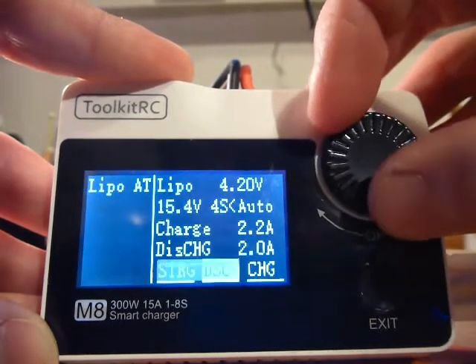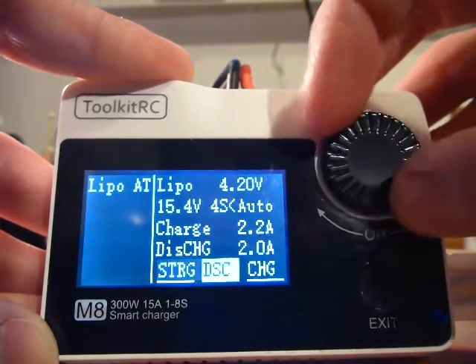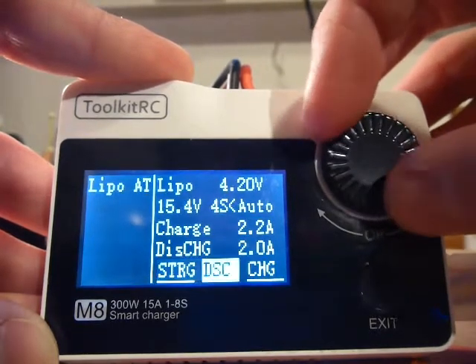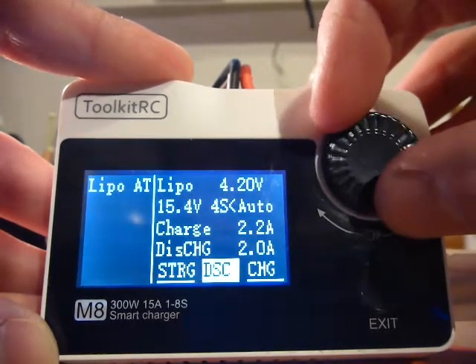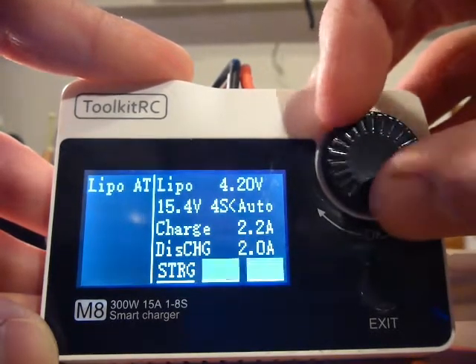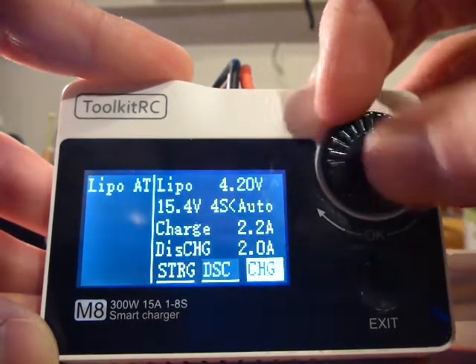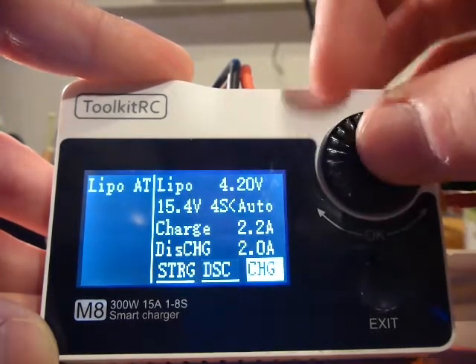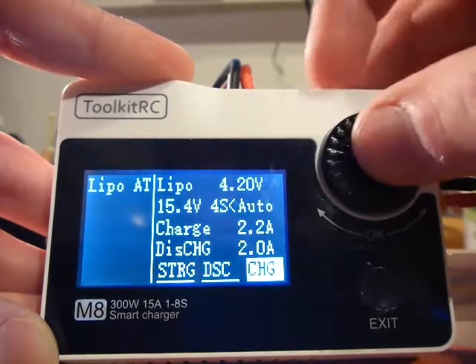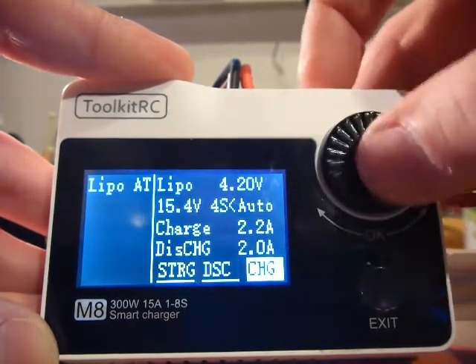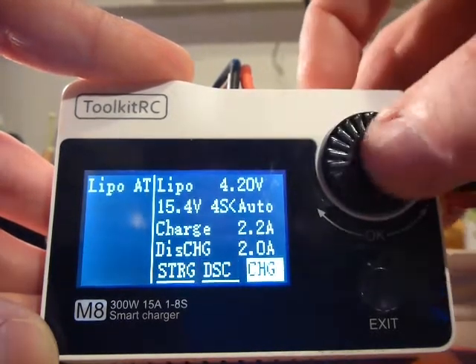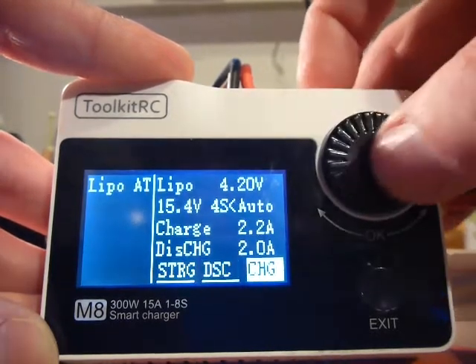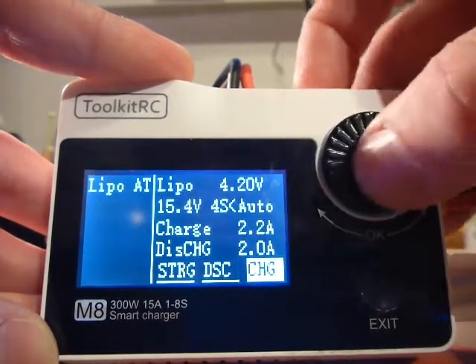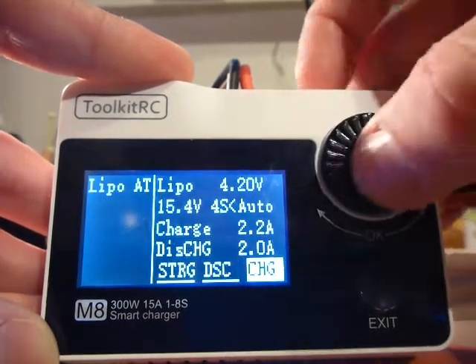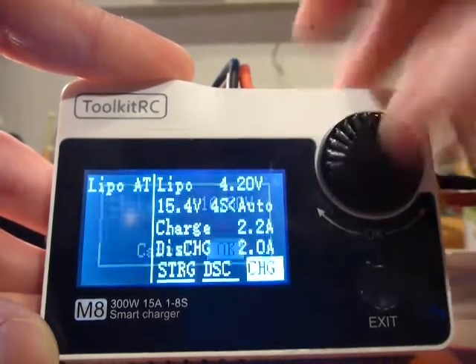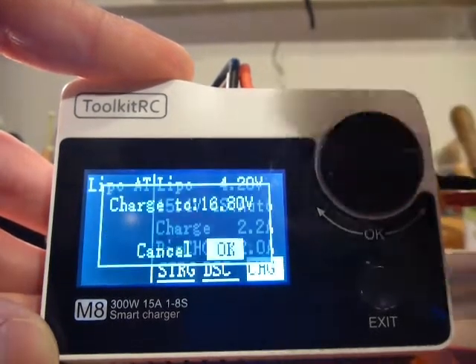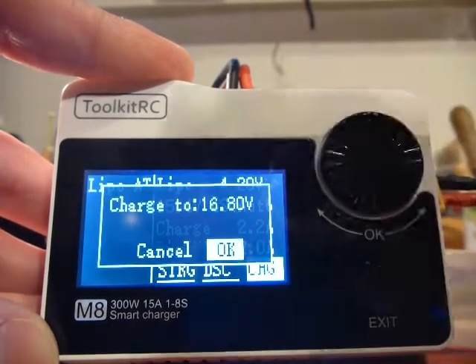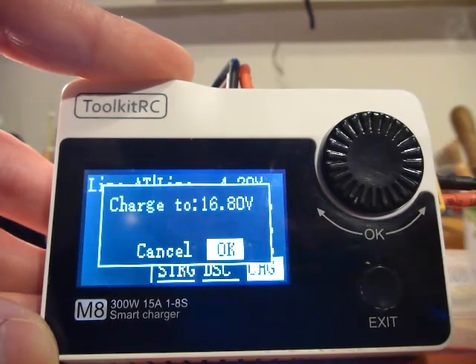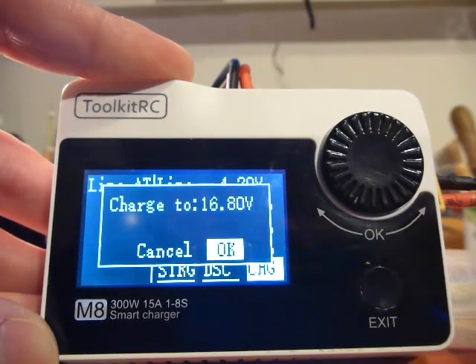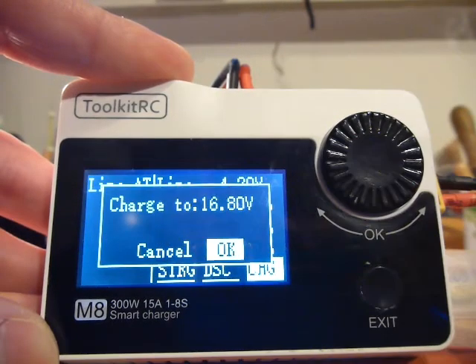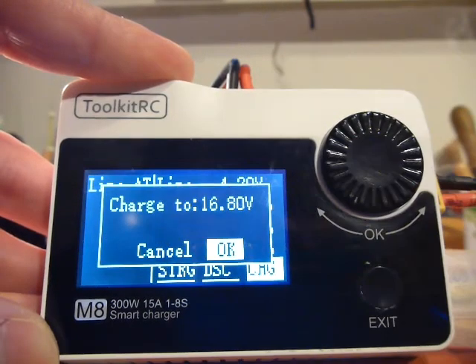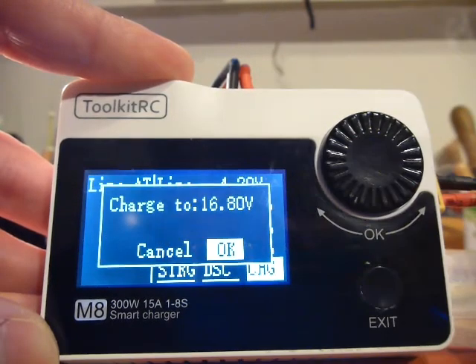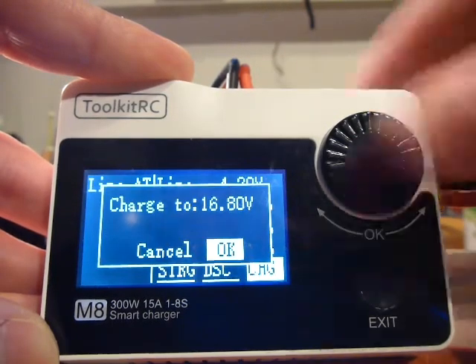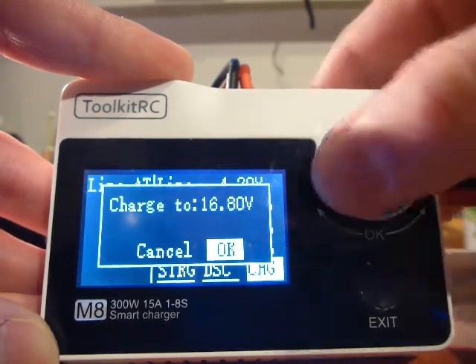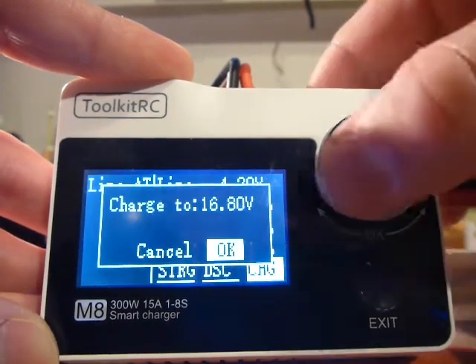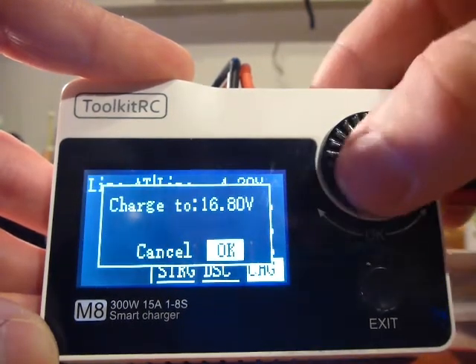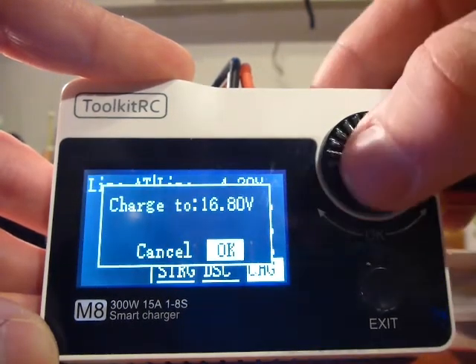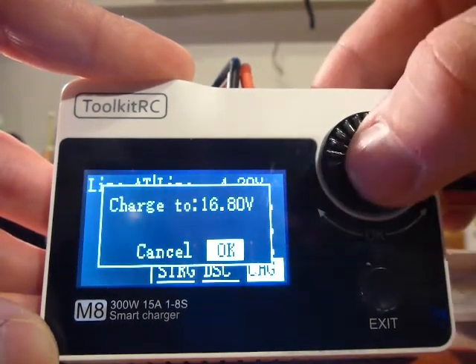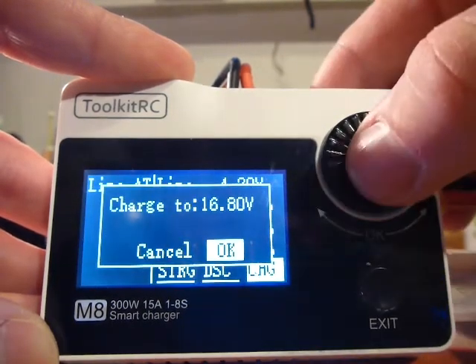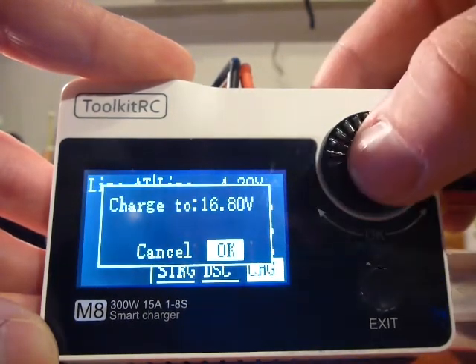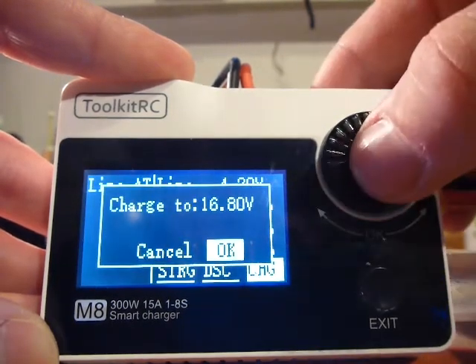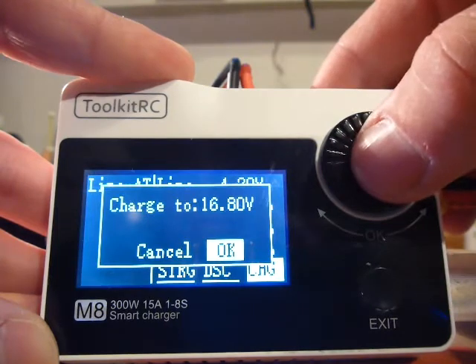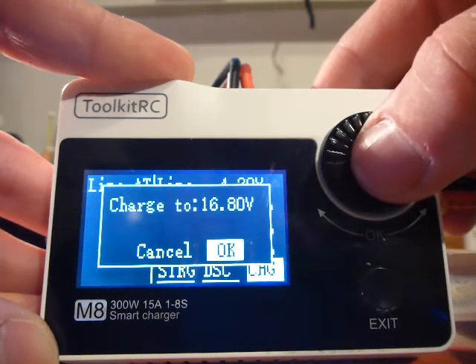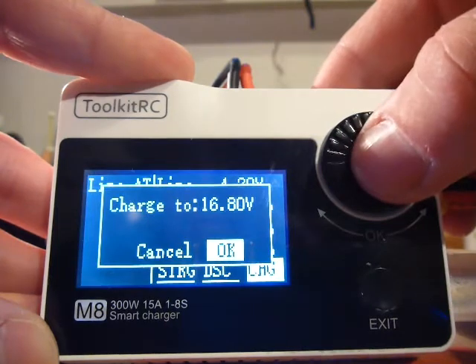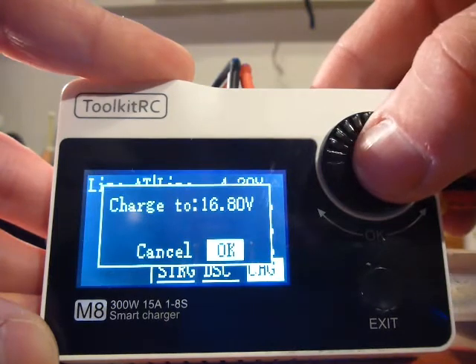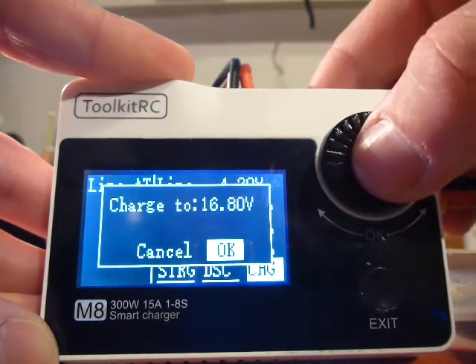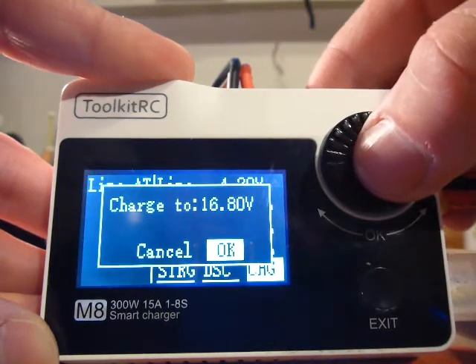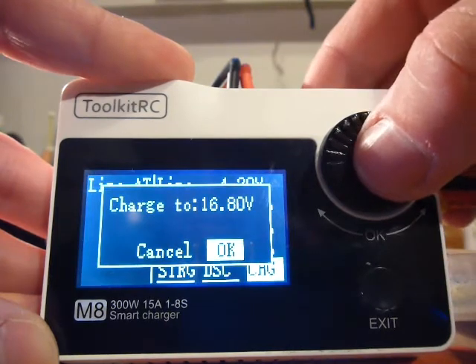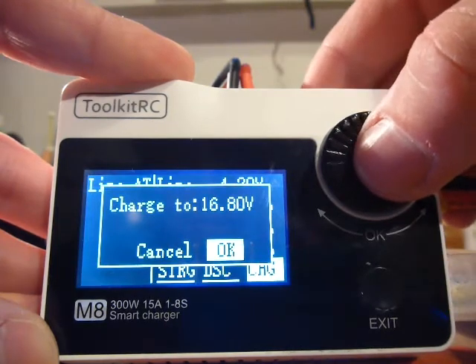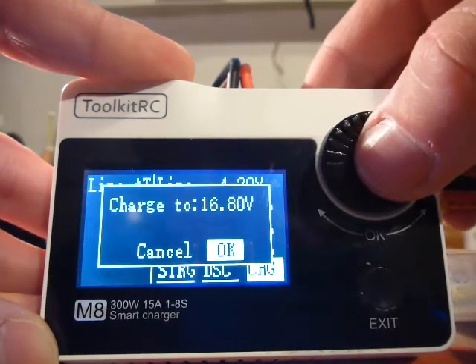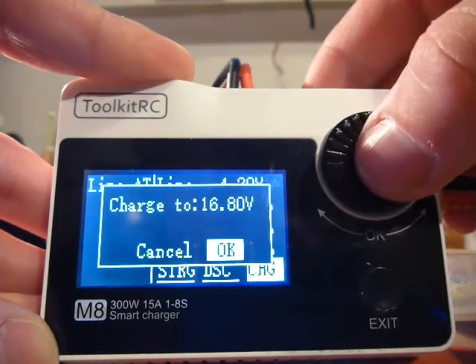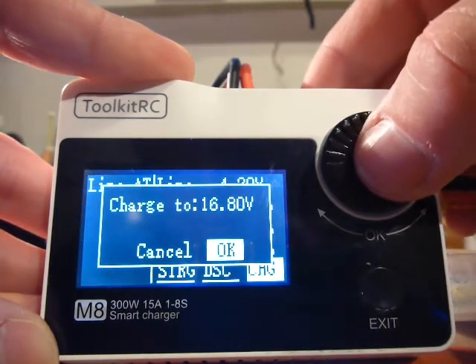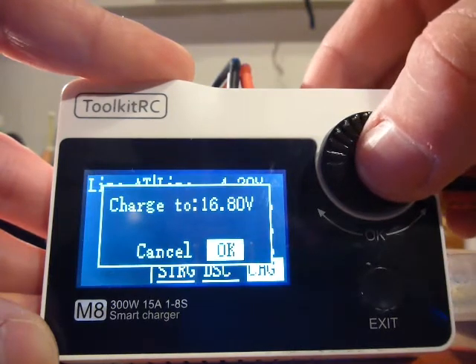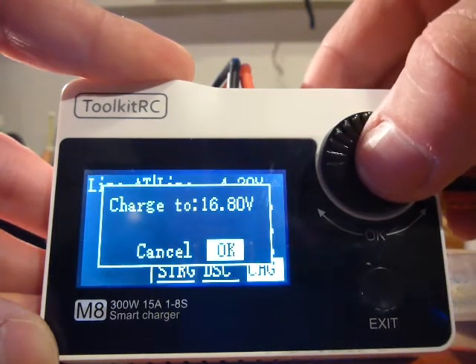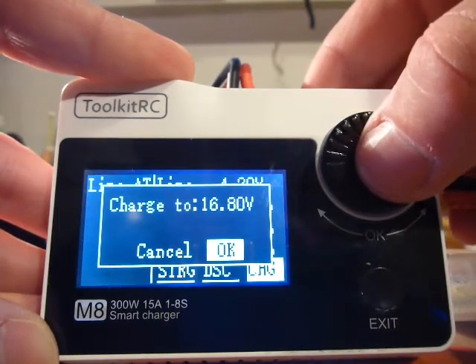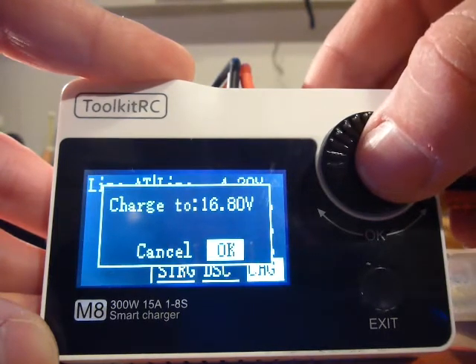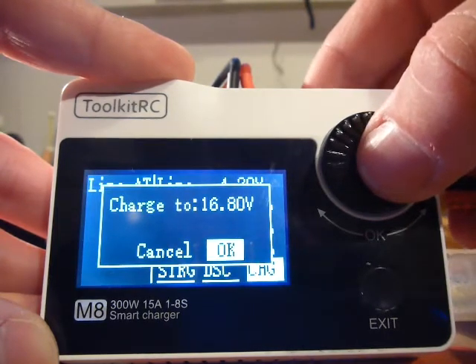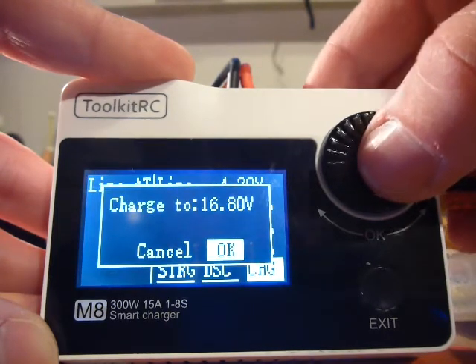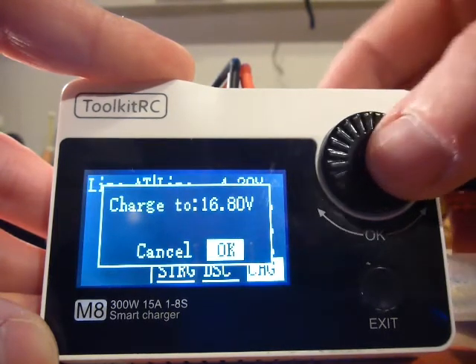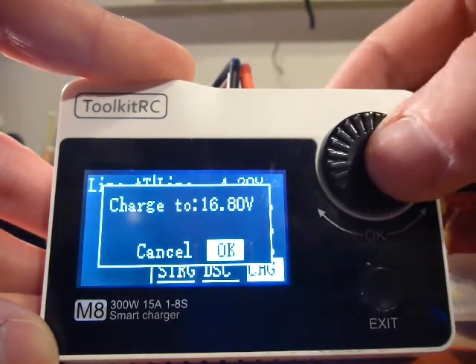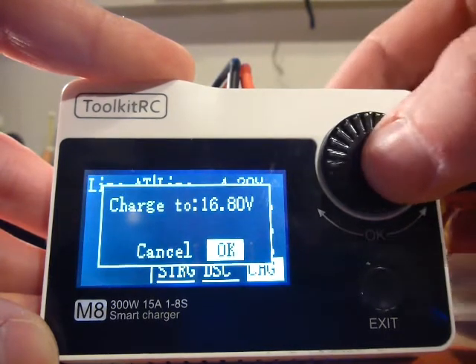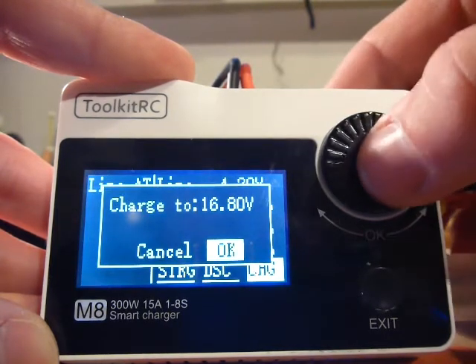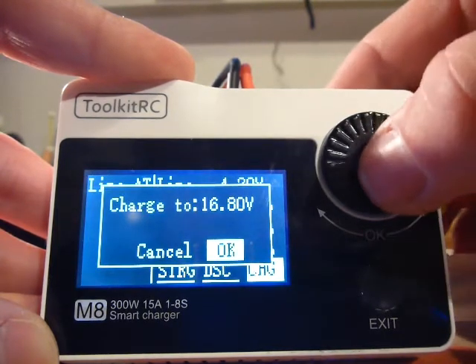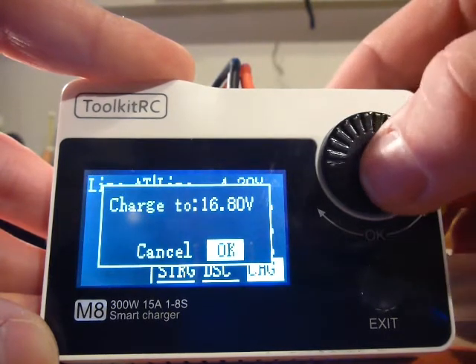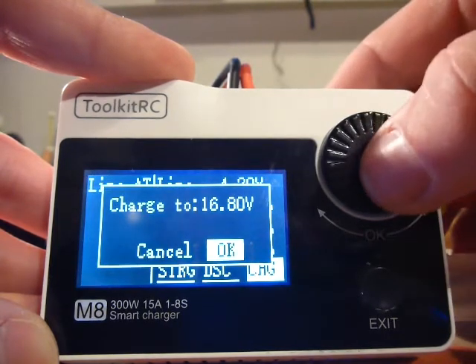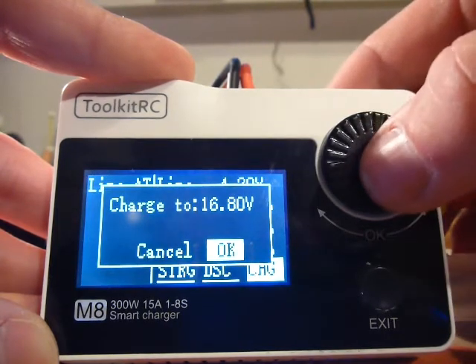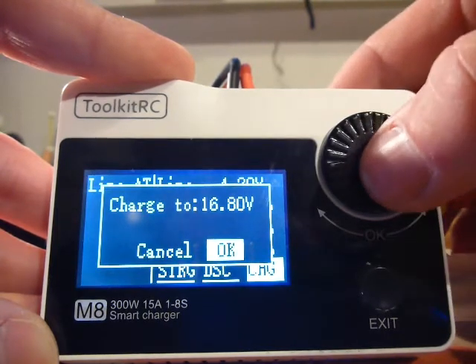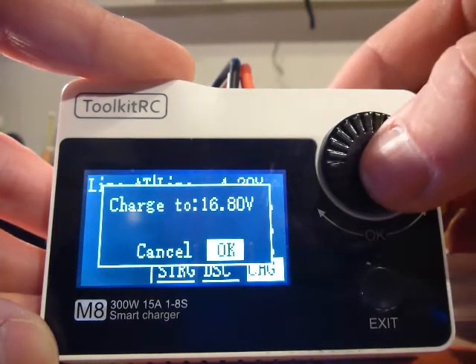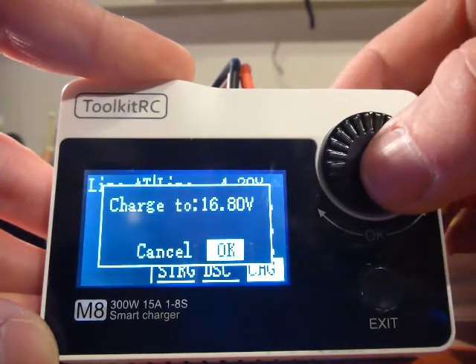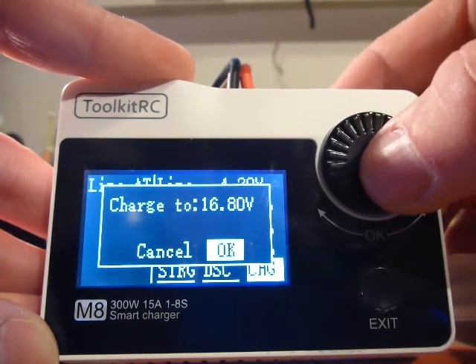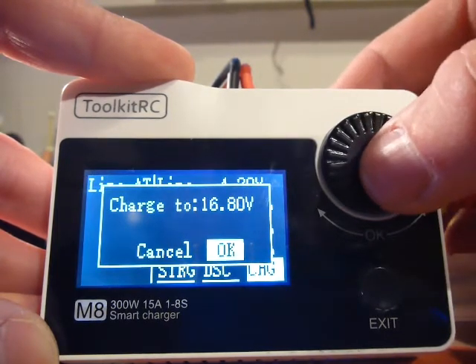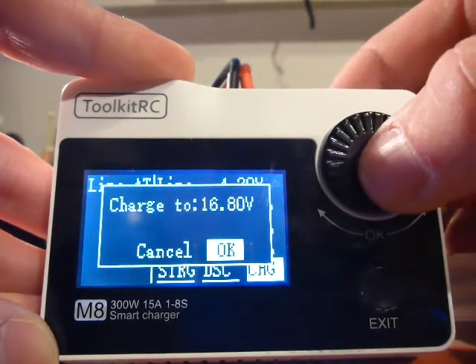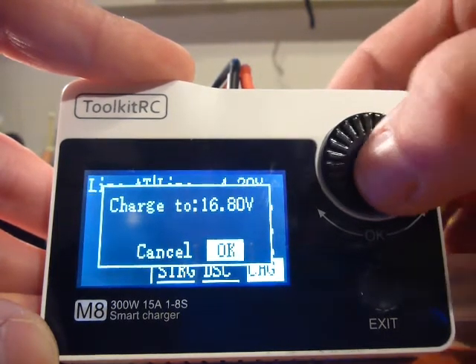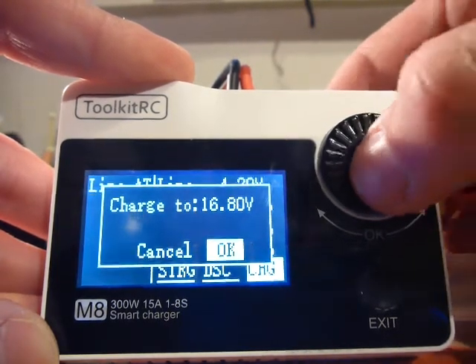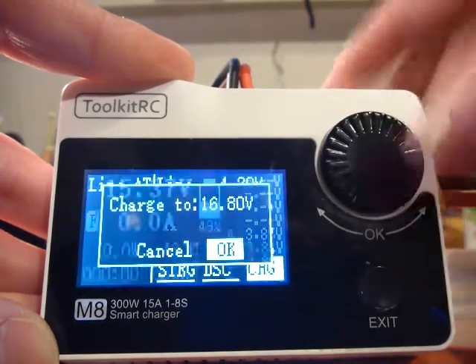I am going to charge. Enter. Yes, charge to 16.8 volts — 4-cell, 16.8 volts. Okay.